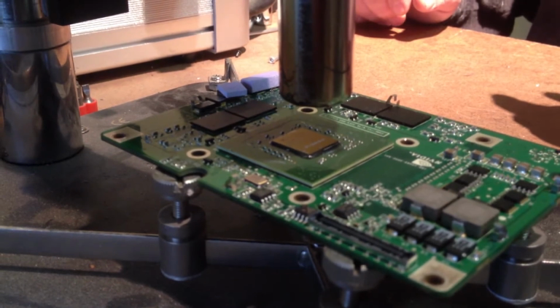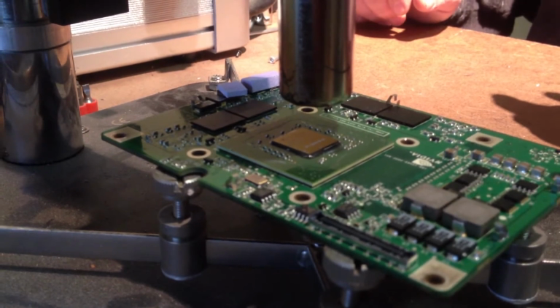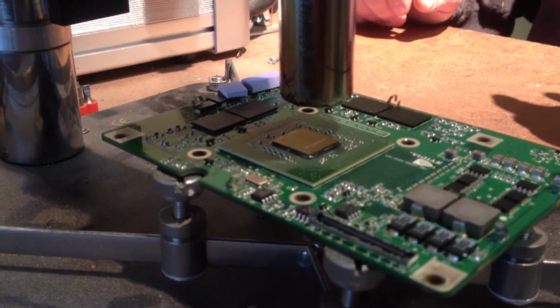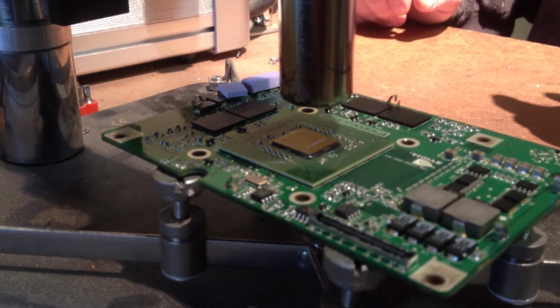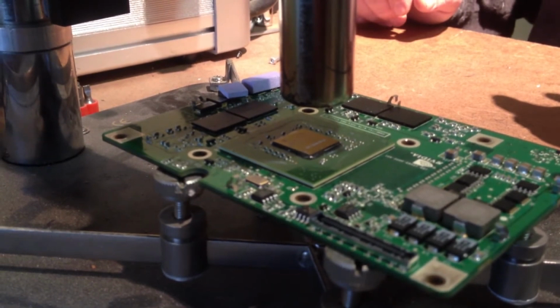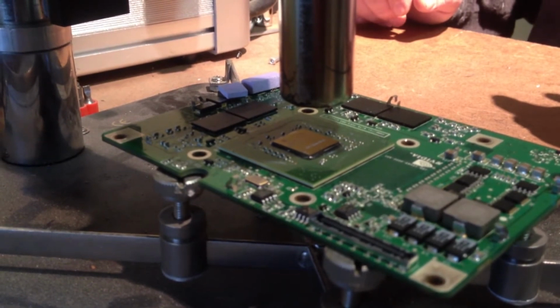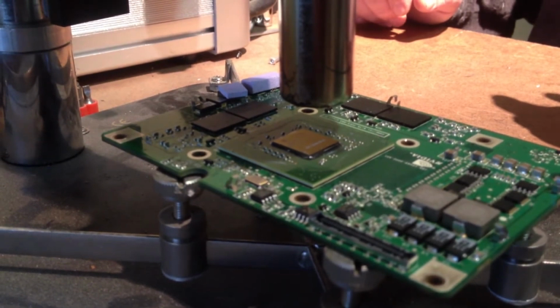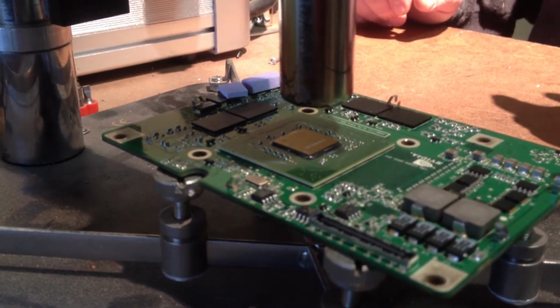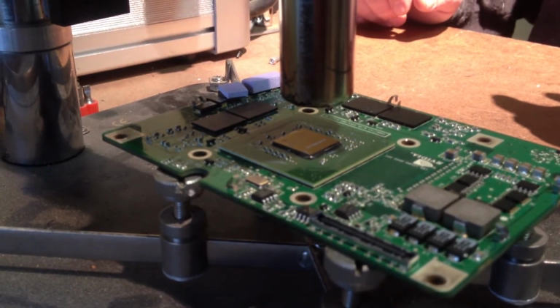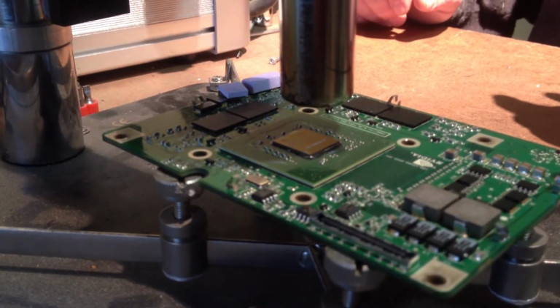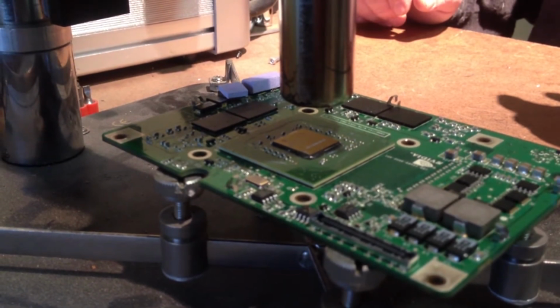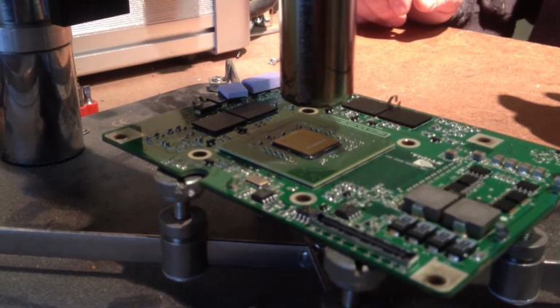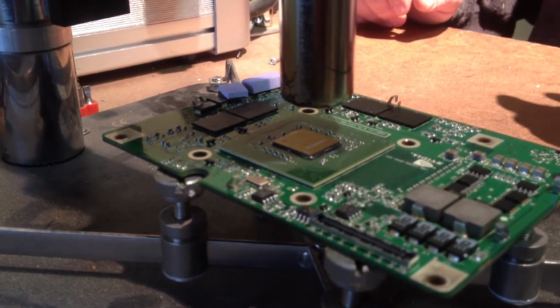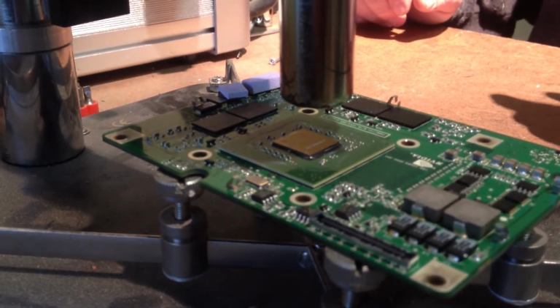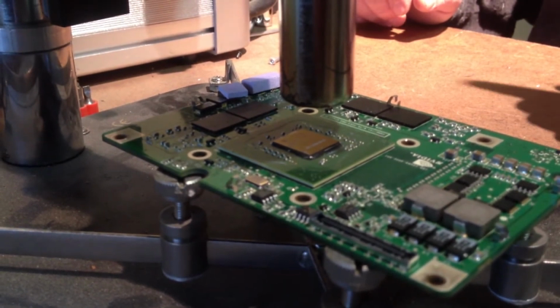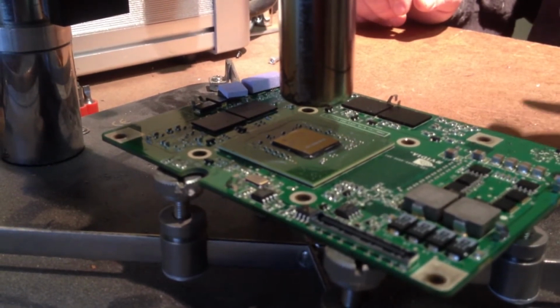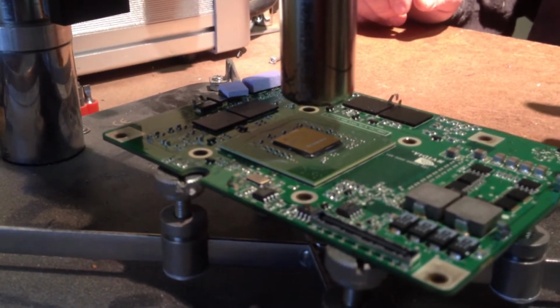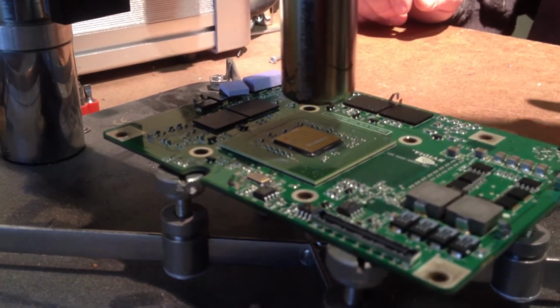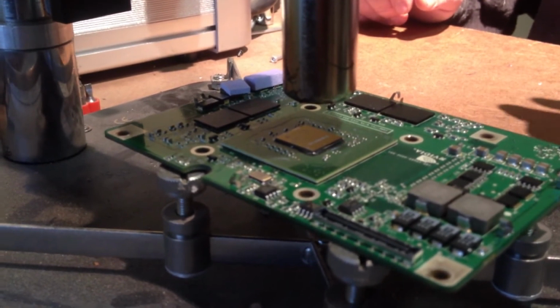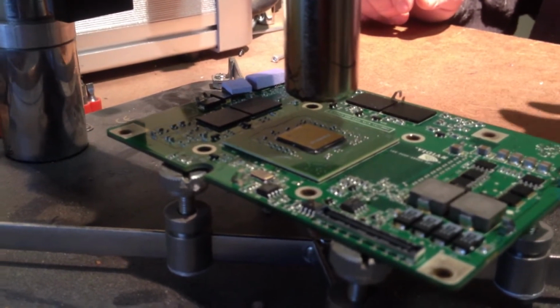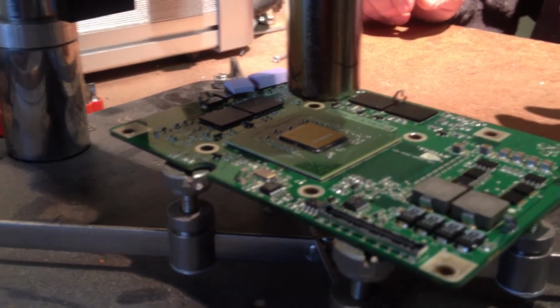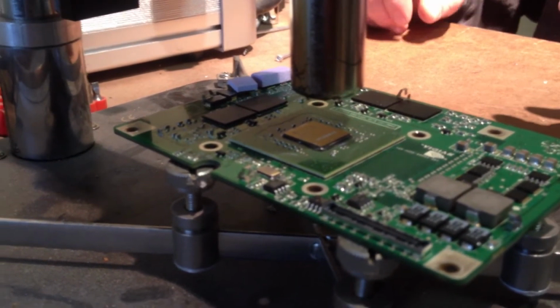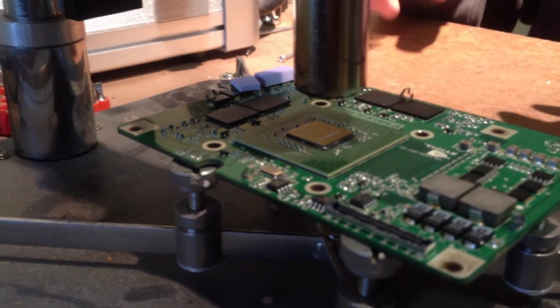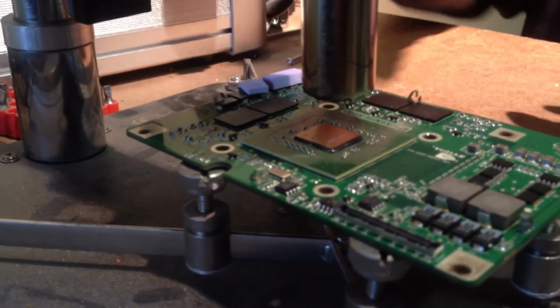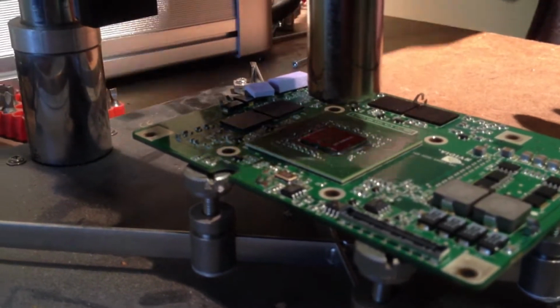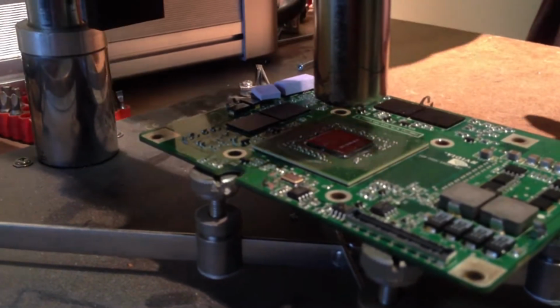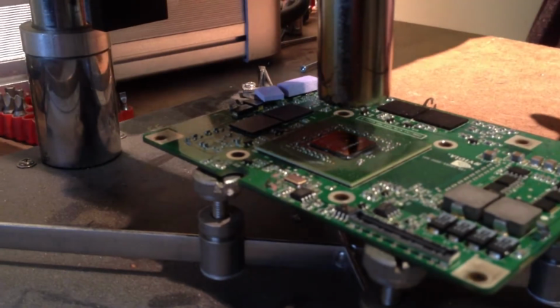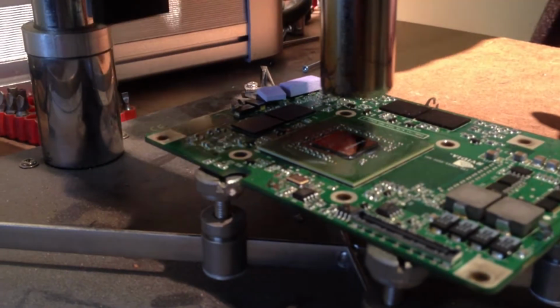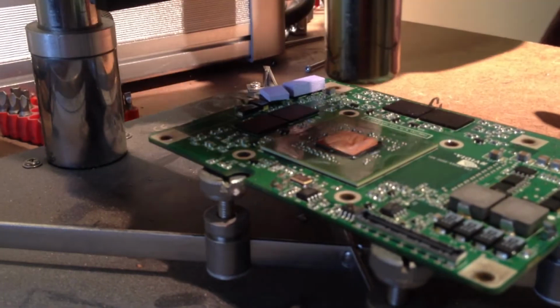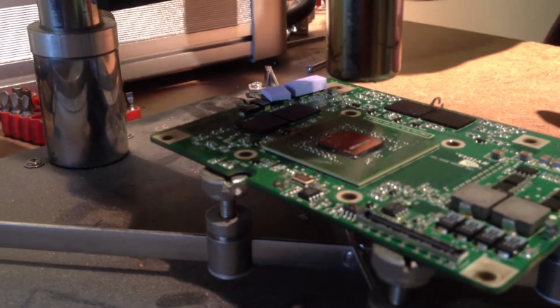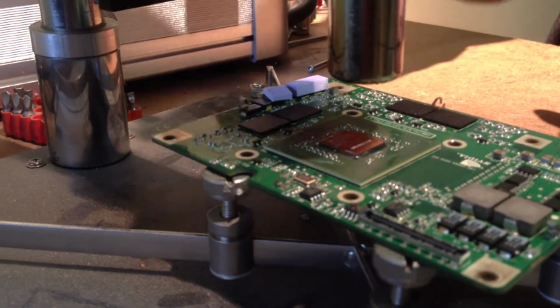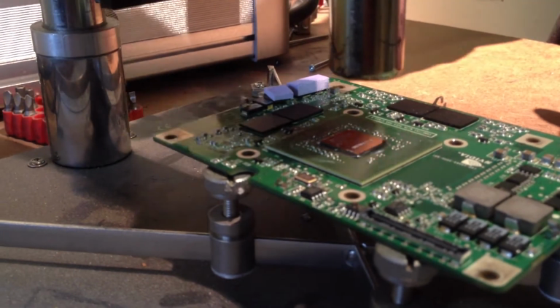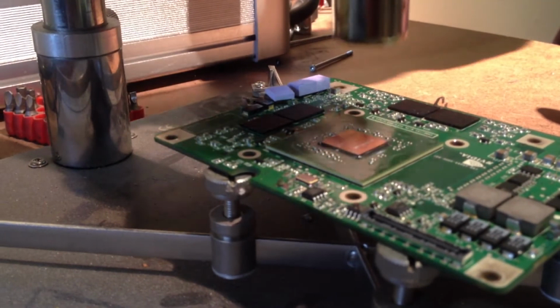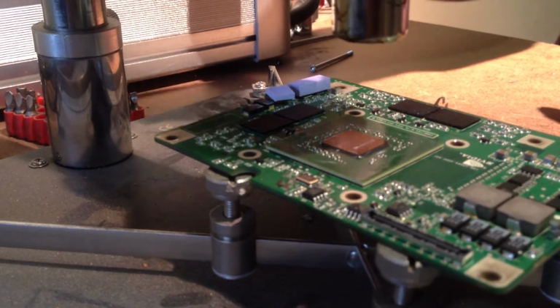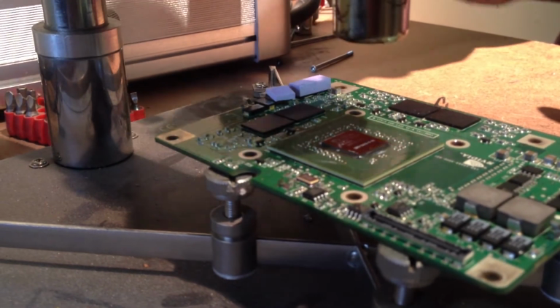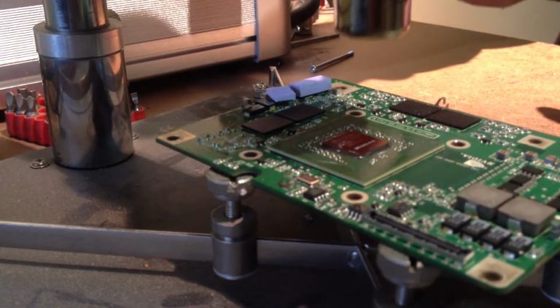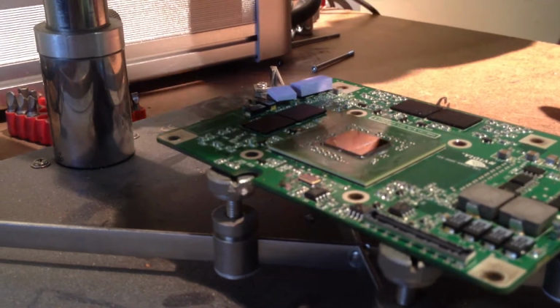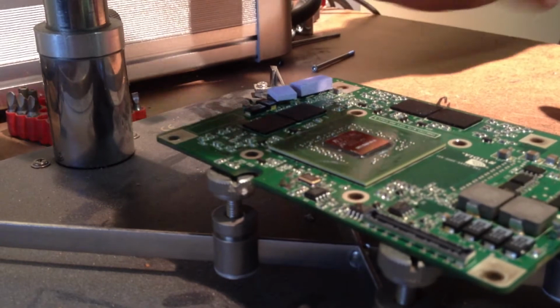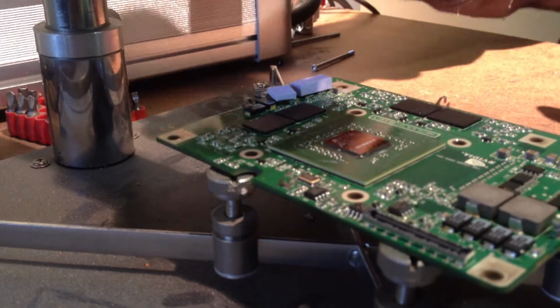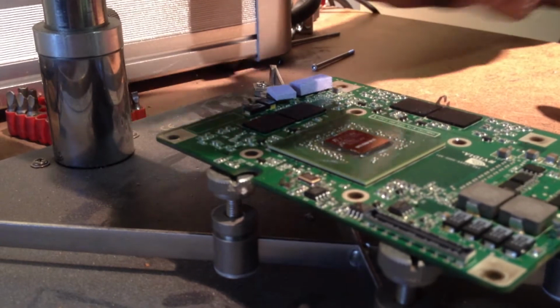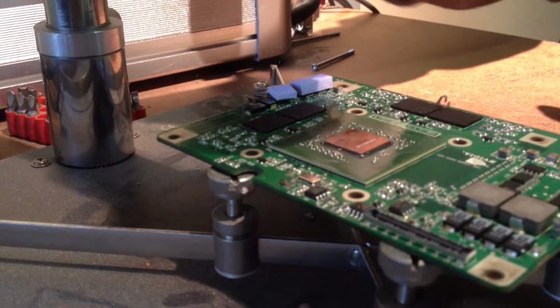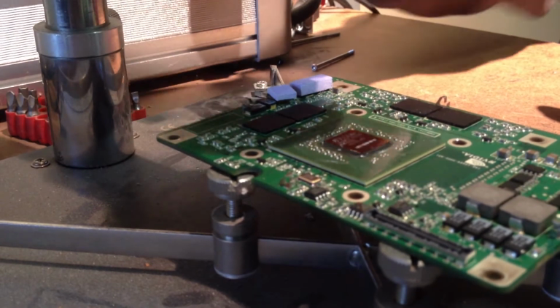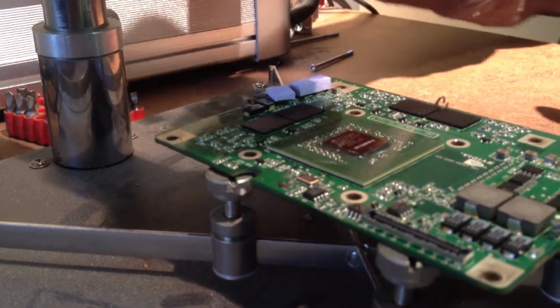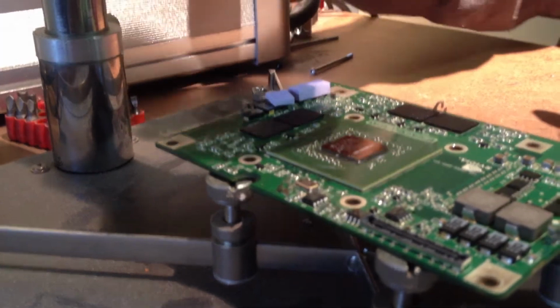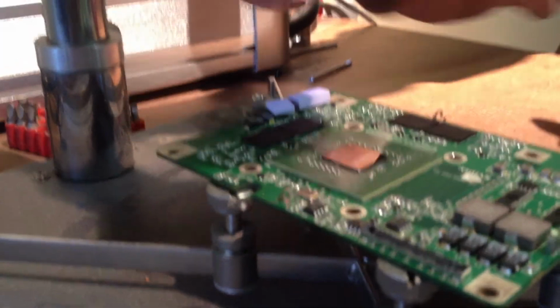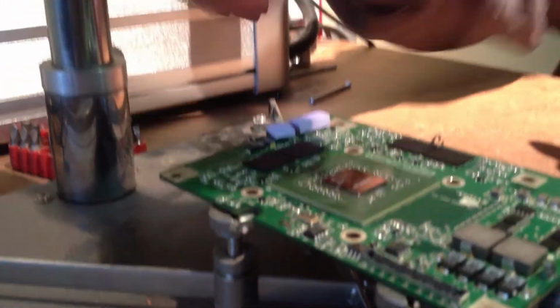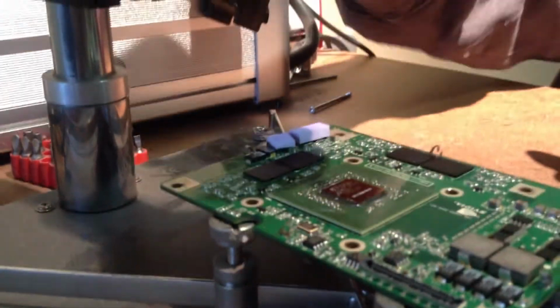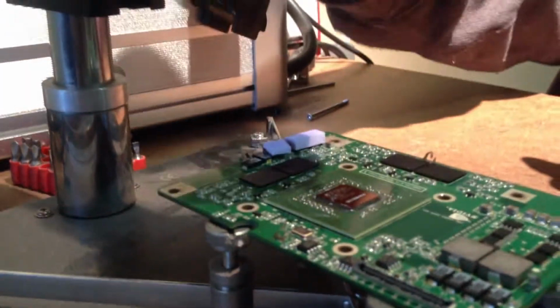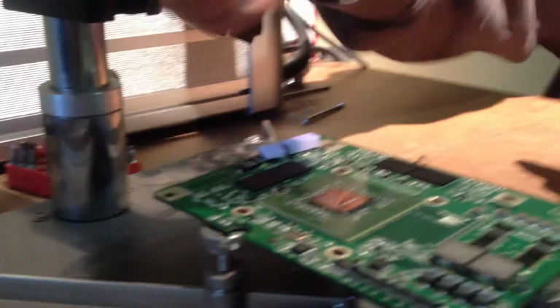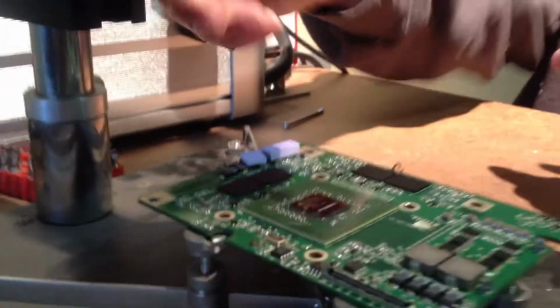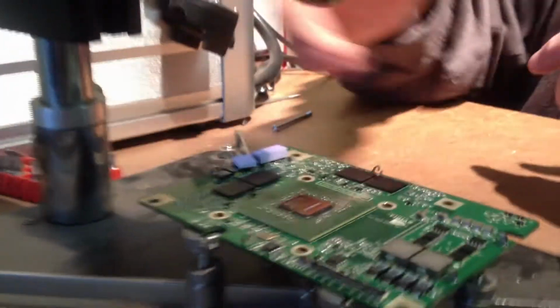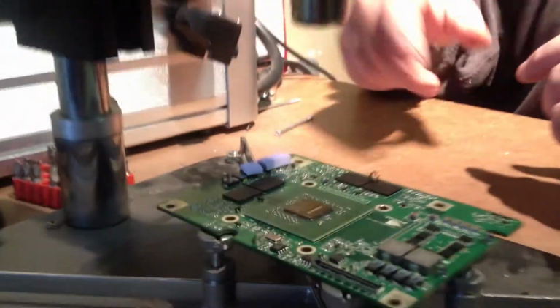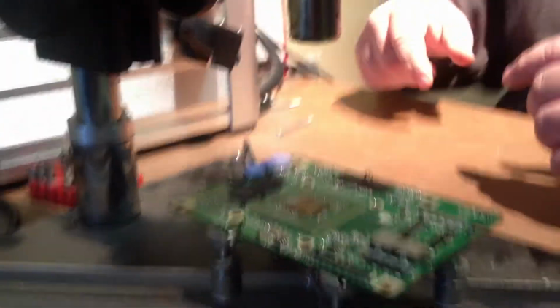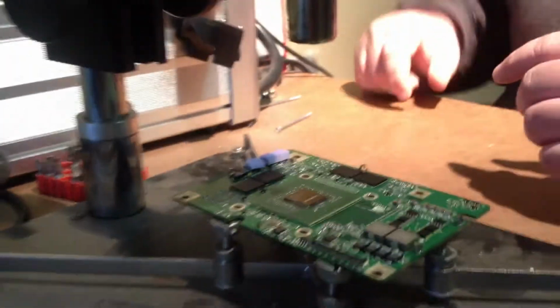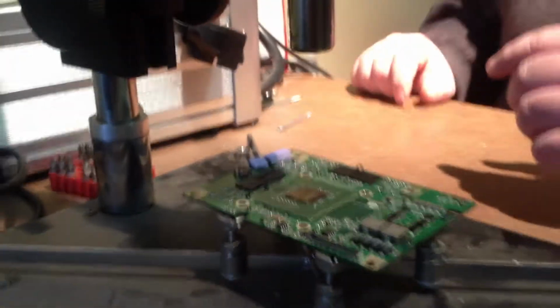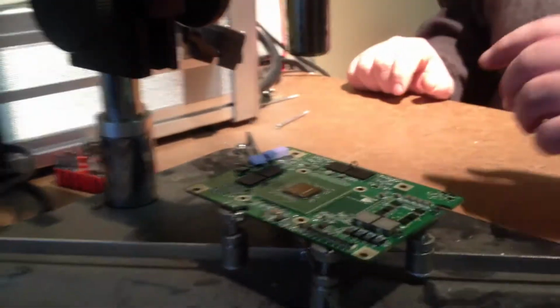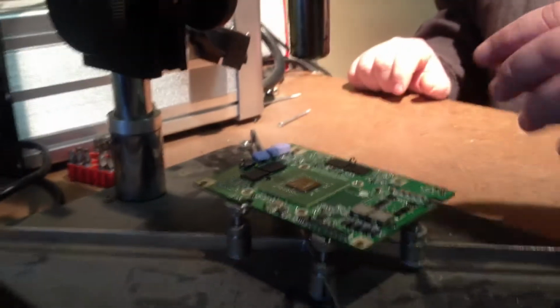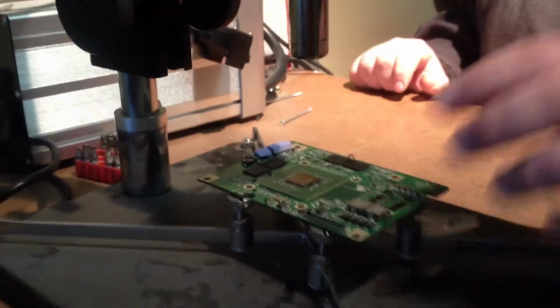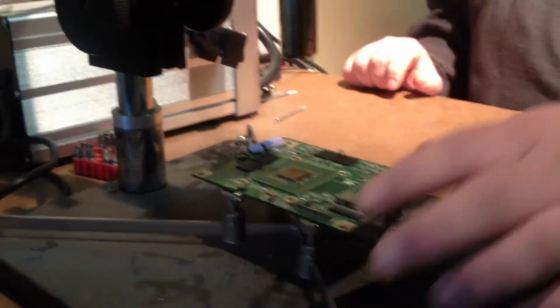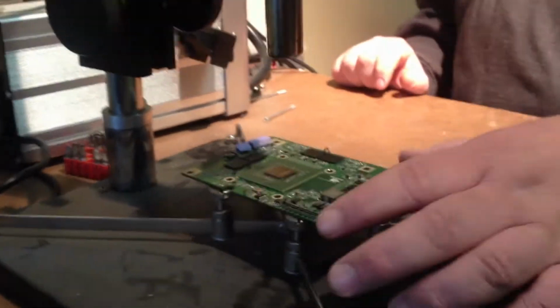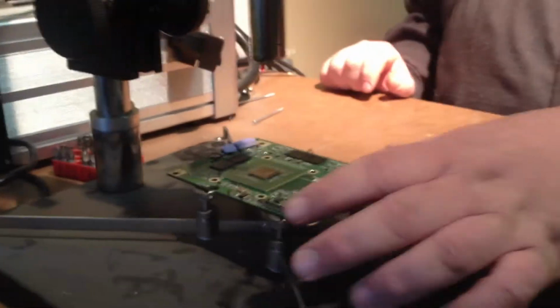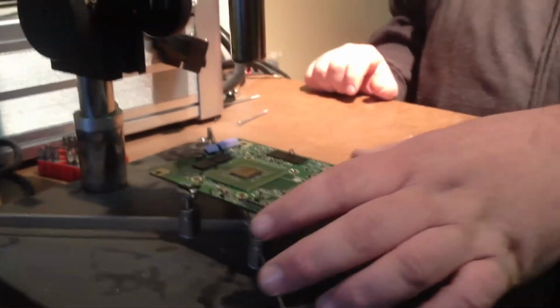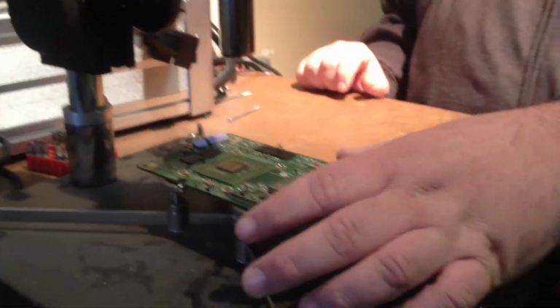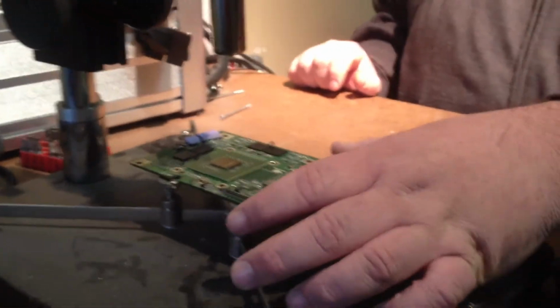Take the temperature all the way down to 100. Cut off the reflow. Put it back in the machine. Once it cools down, it should work.